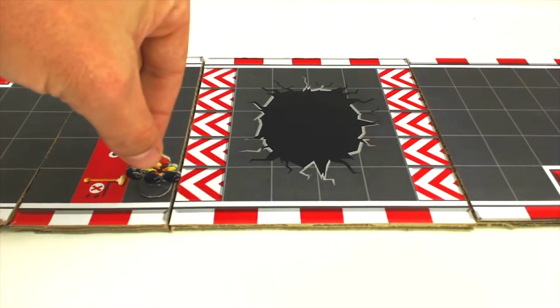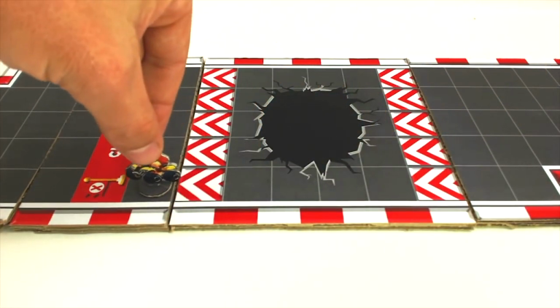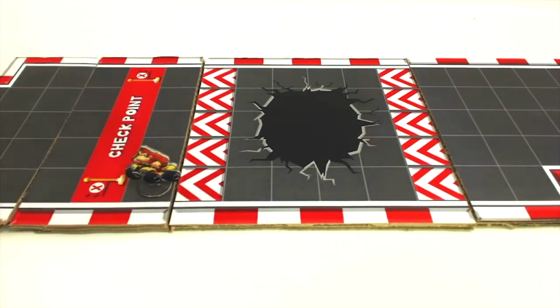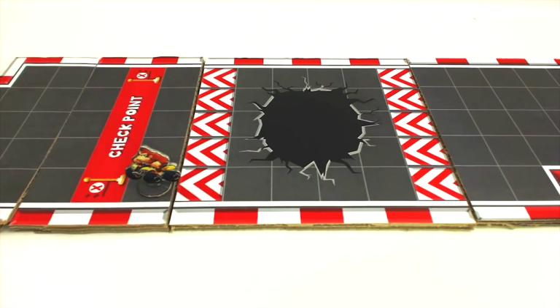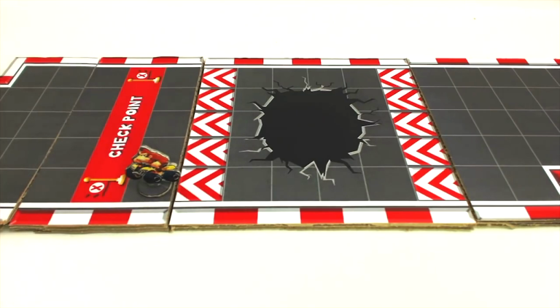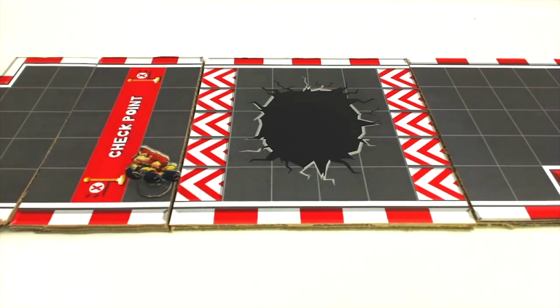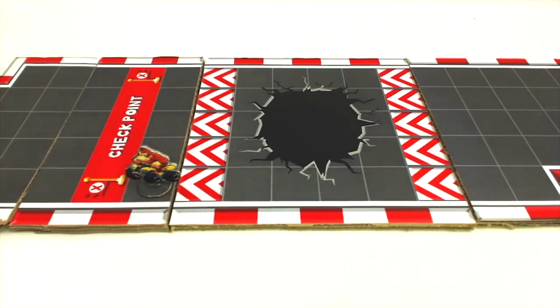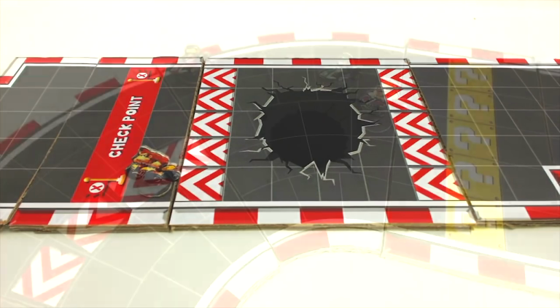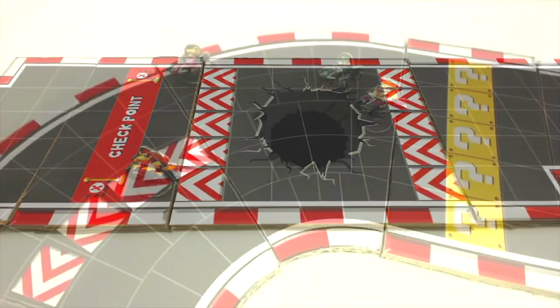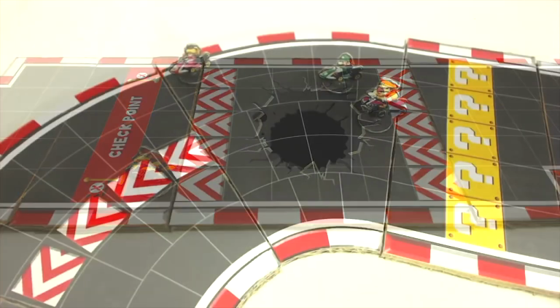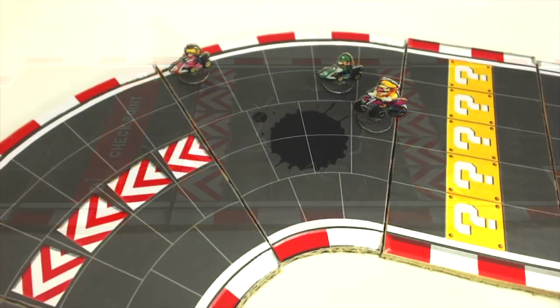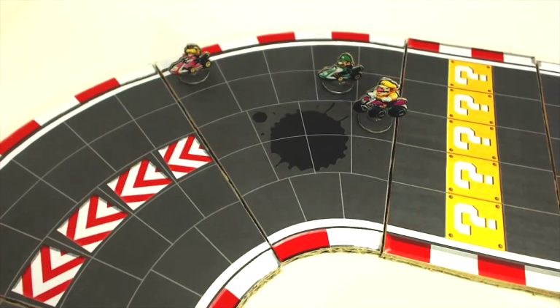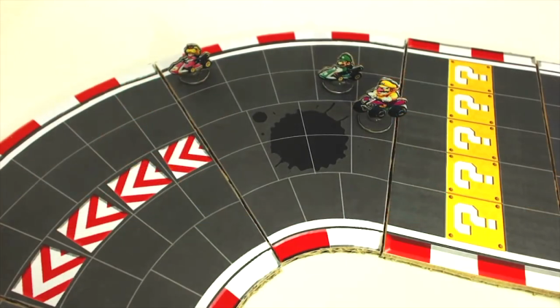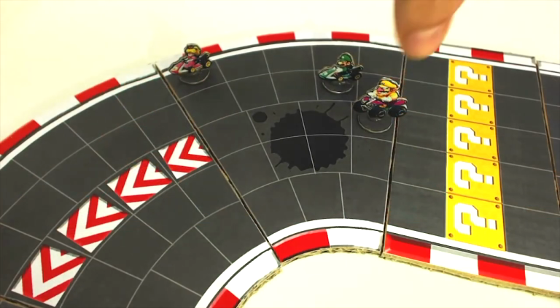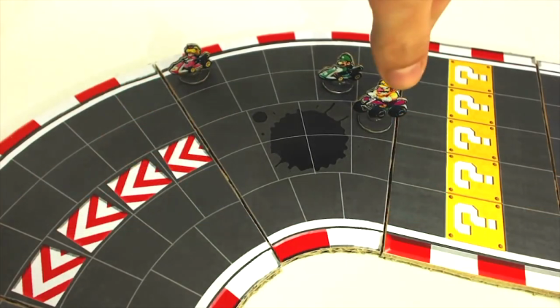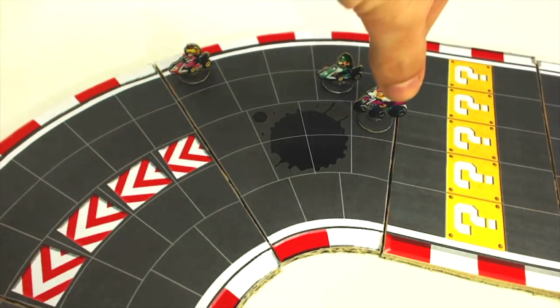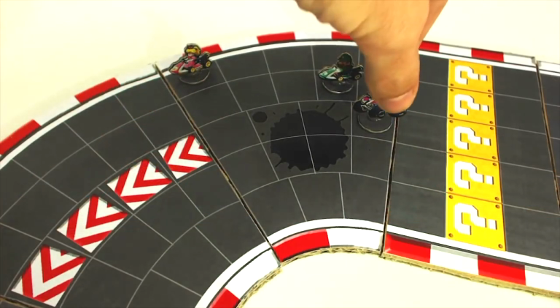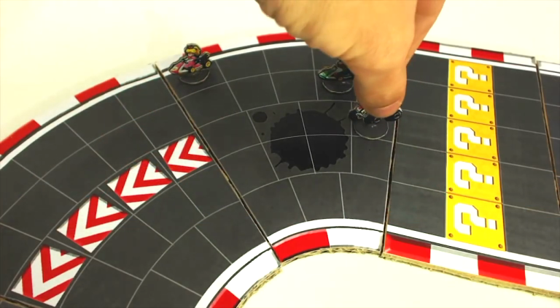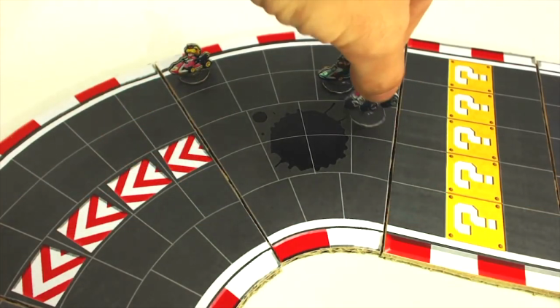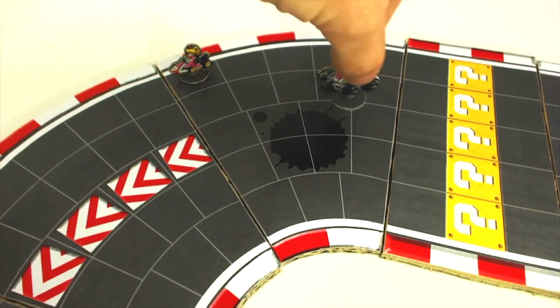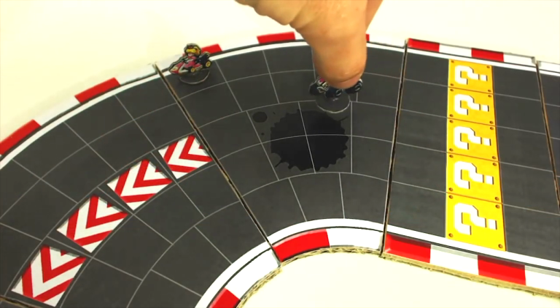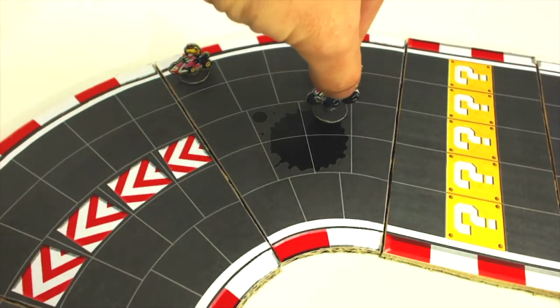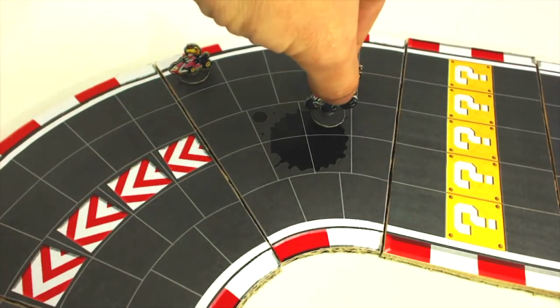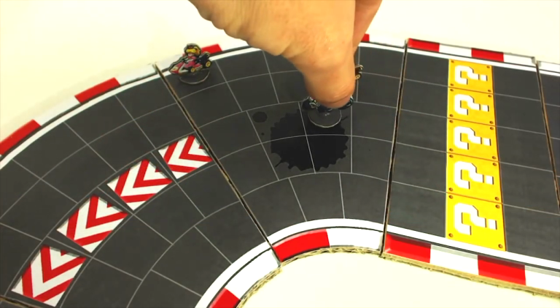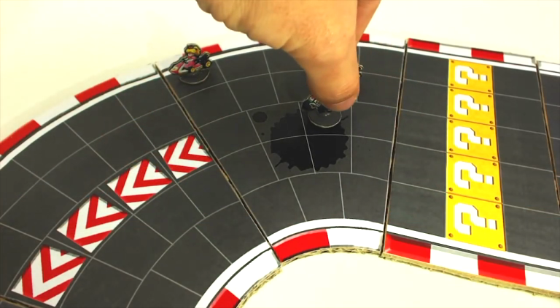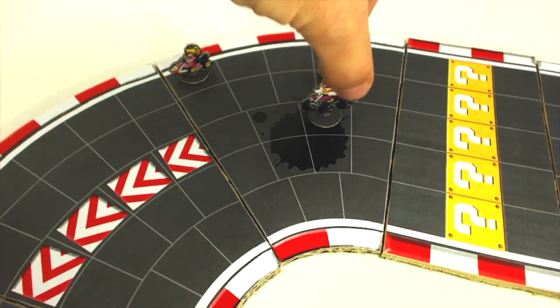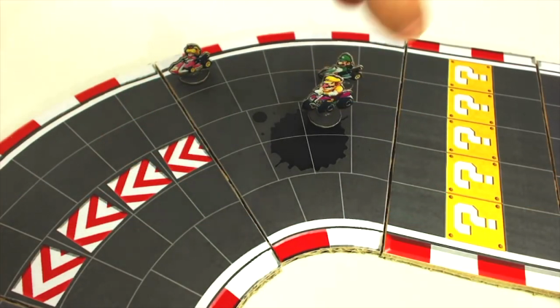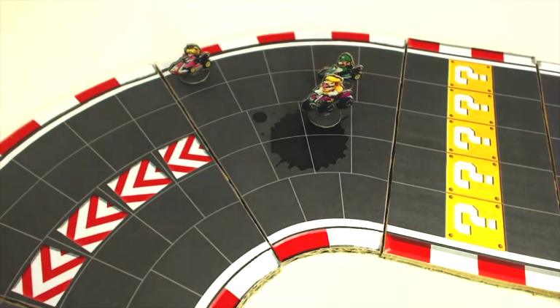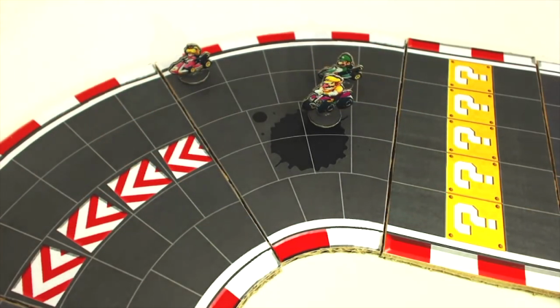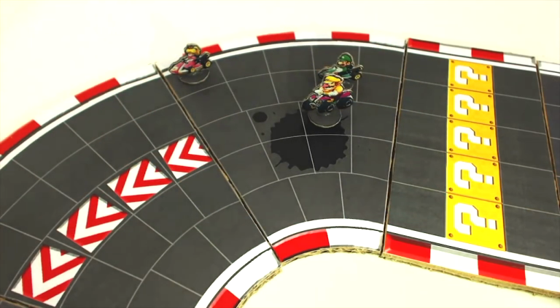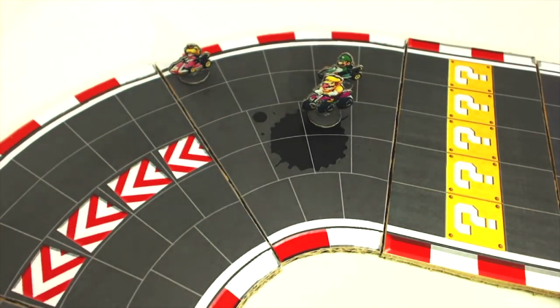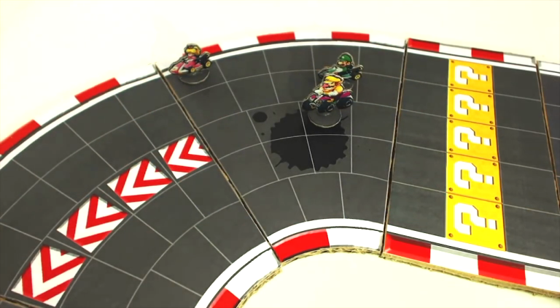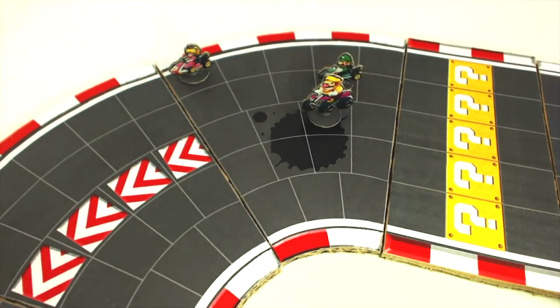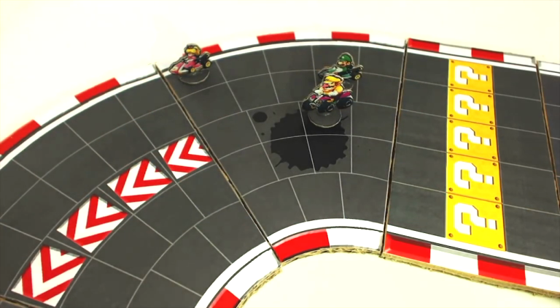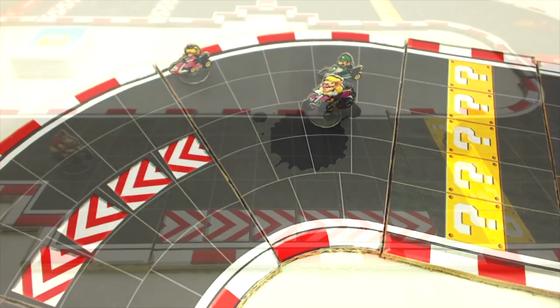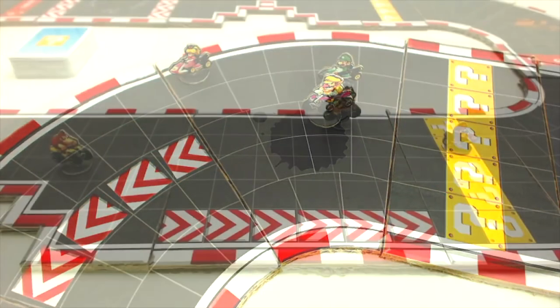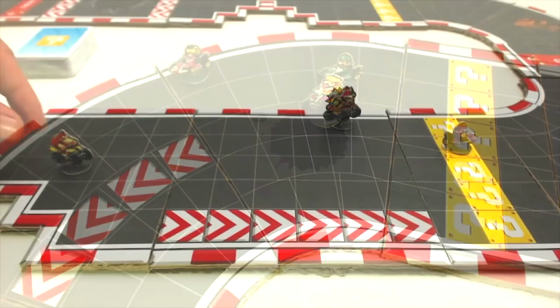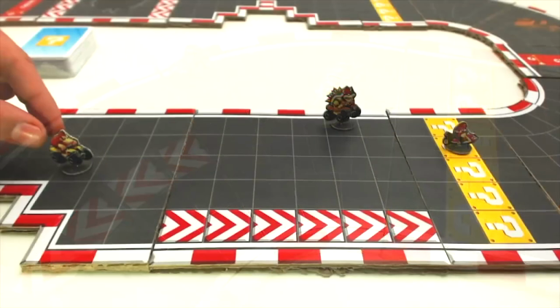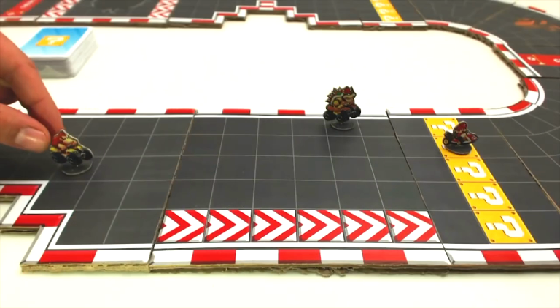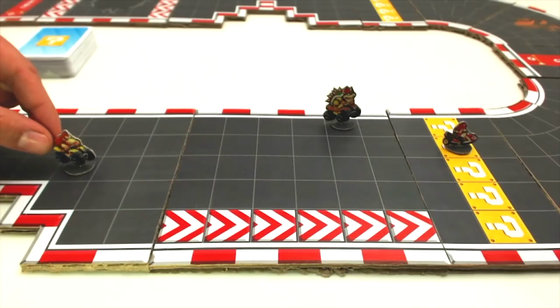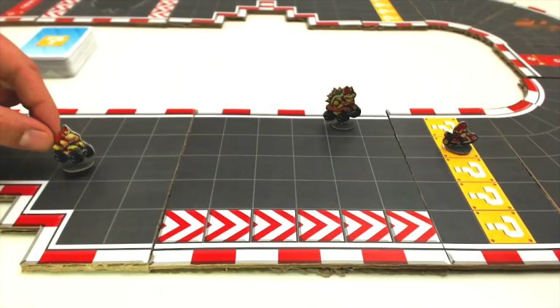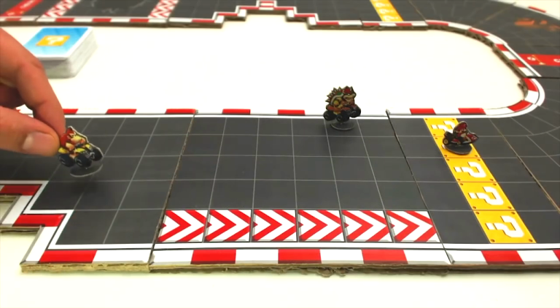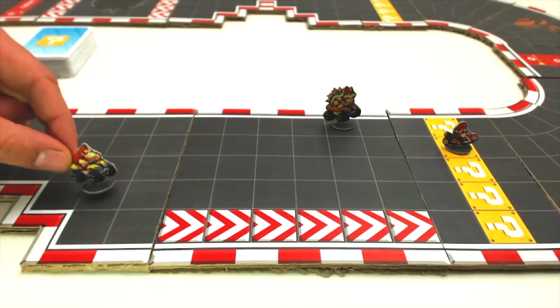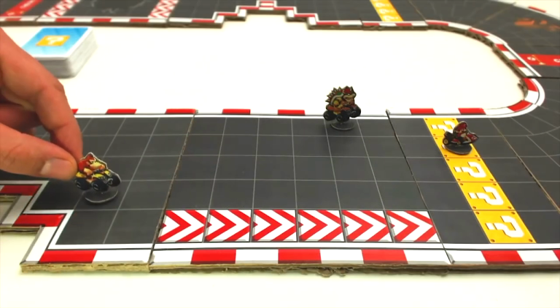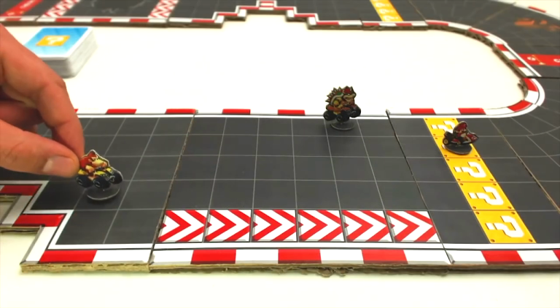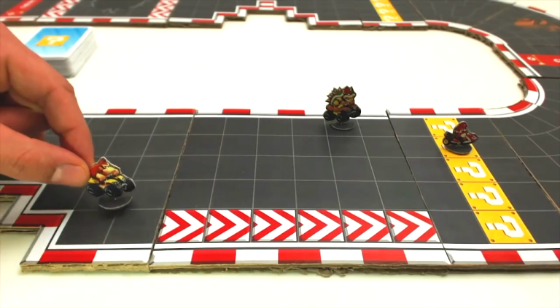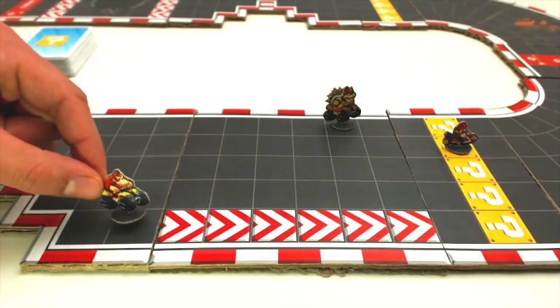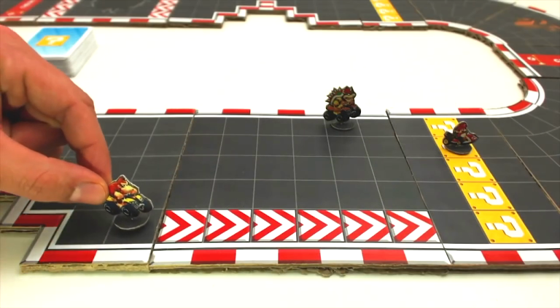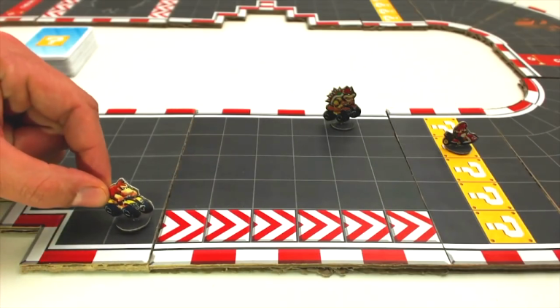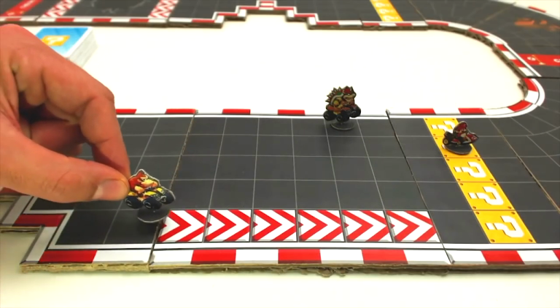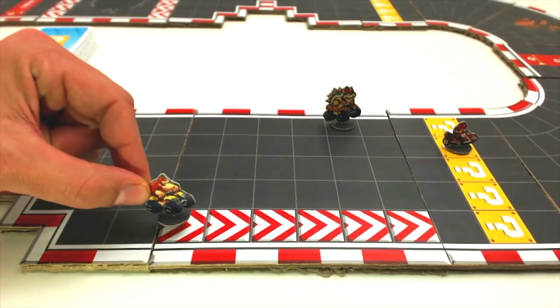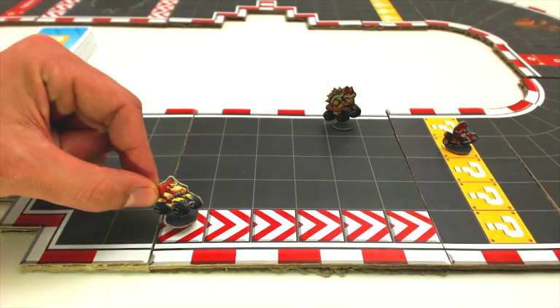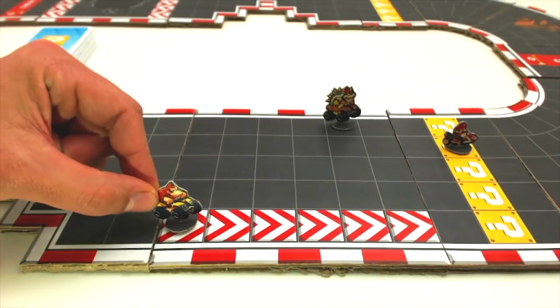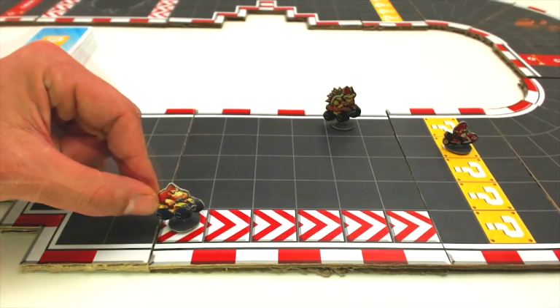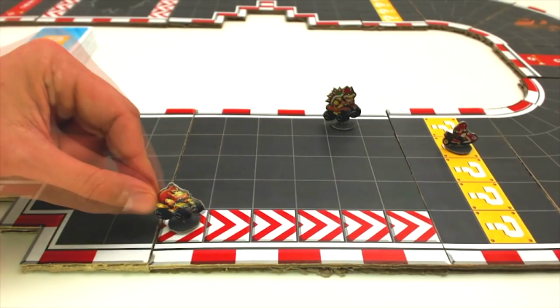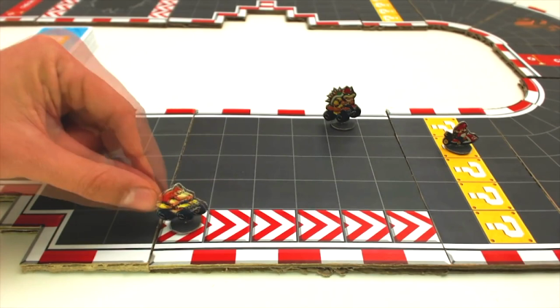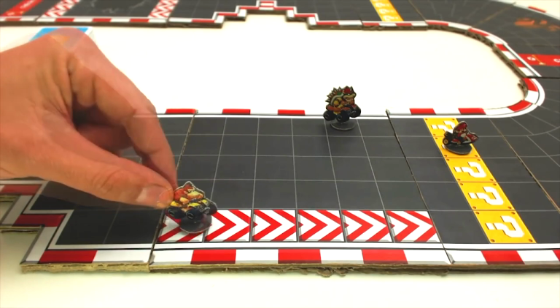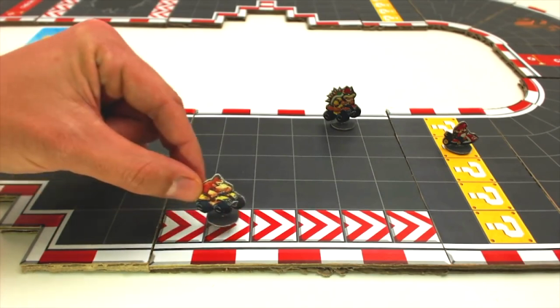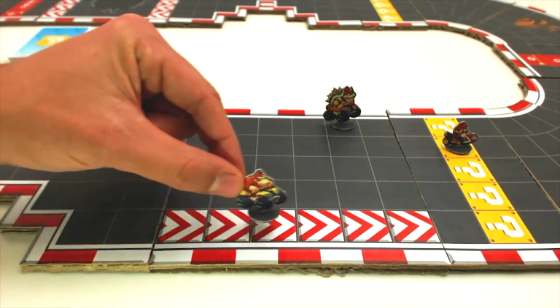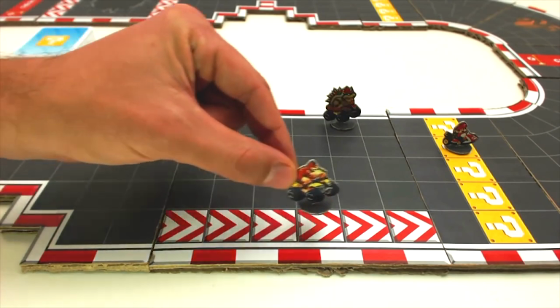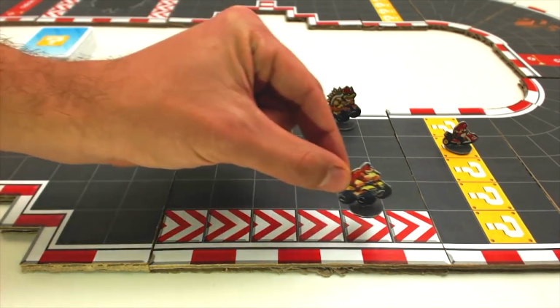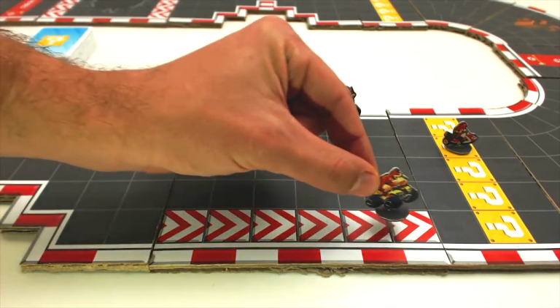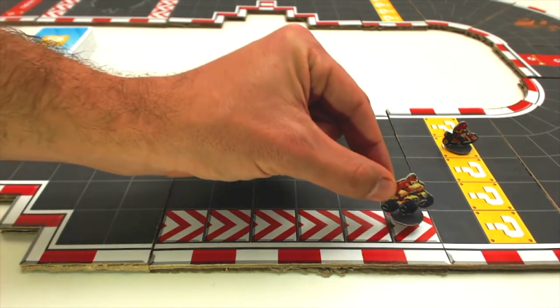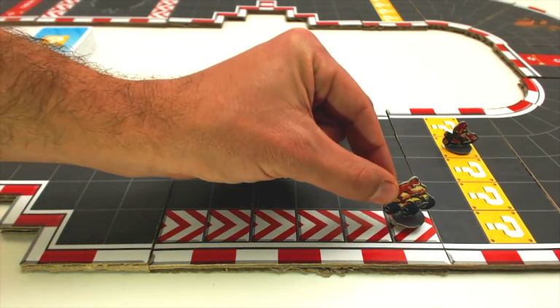In order to do this, as in the famous console game, you have to avoid obstacles and use items to attack other players, and defend yourself from them.